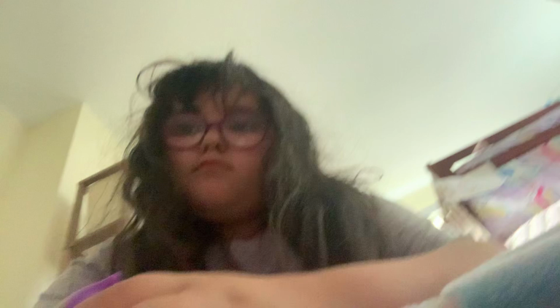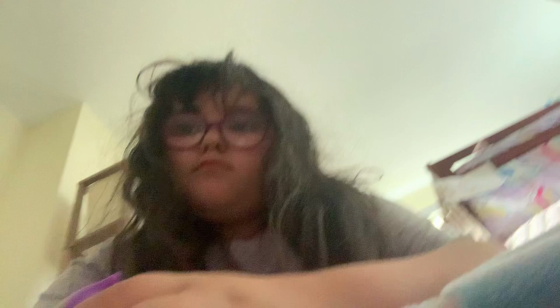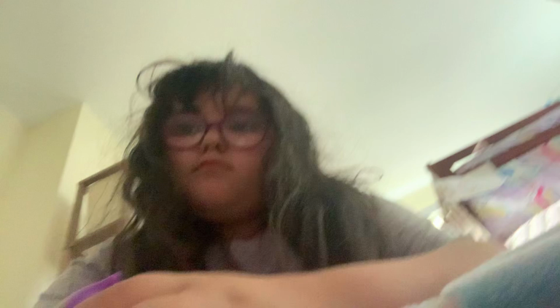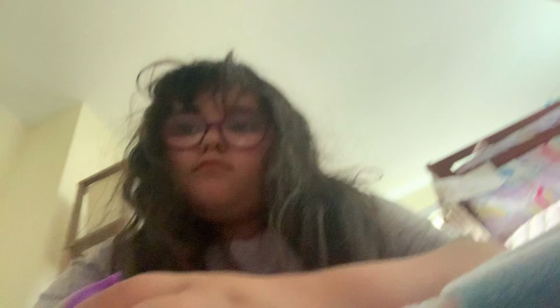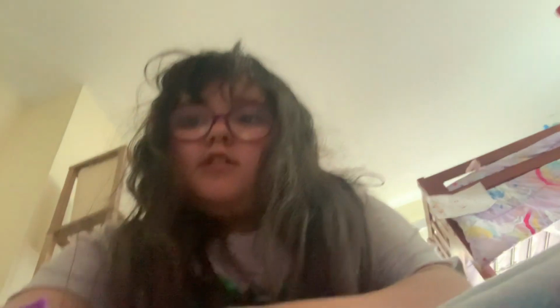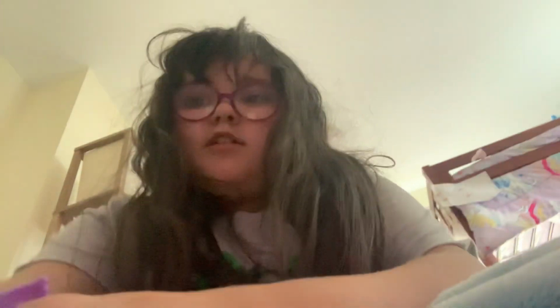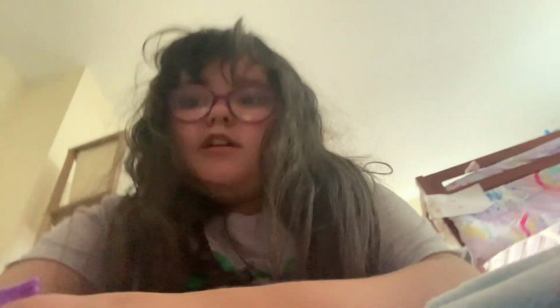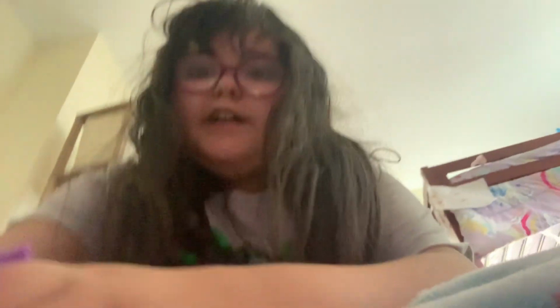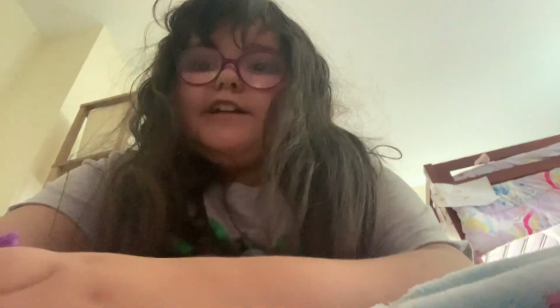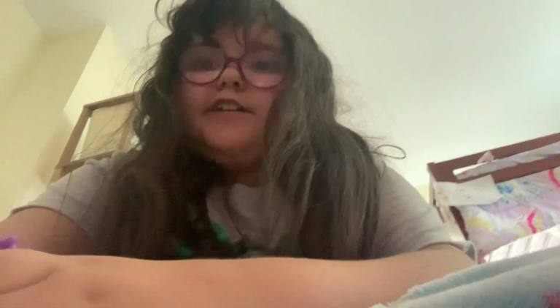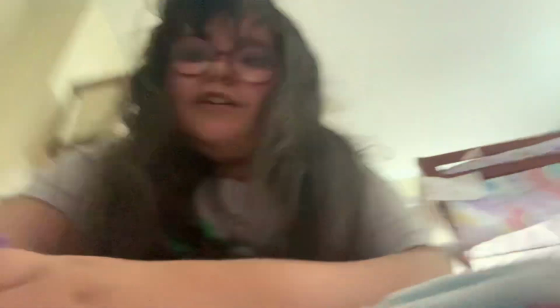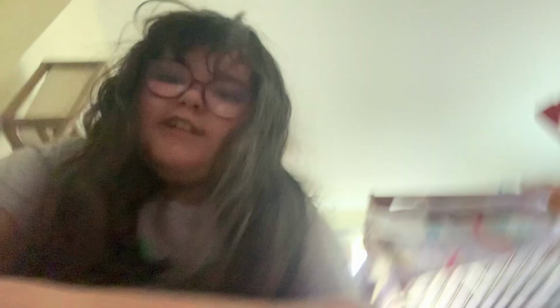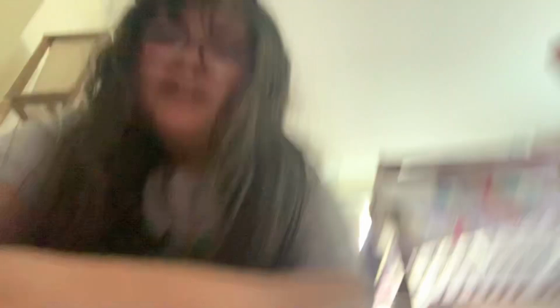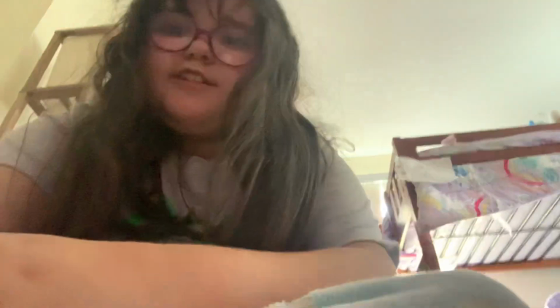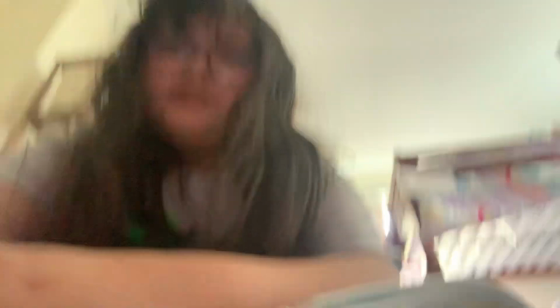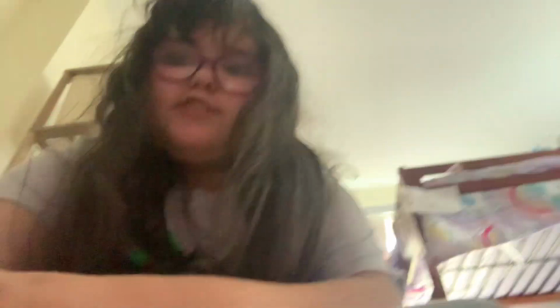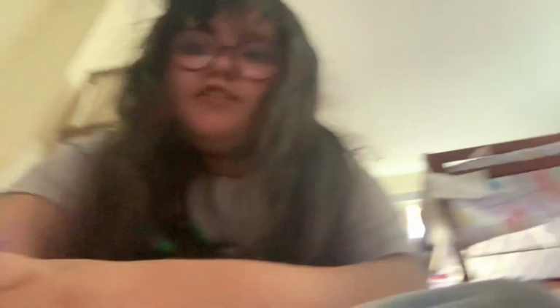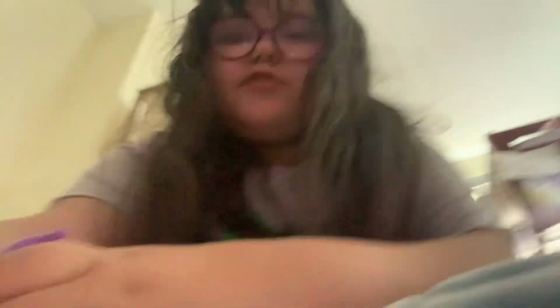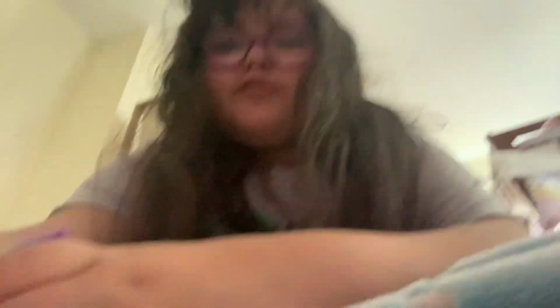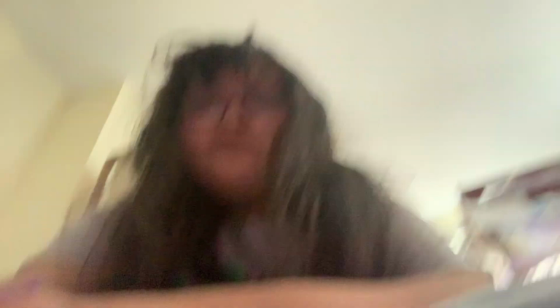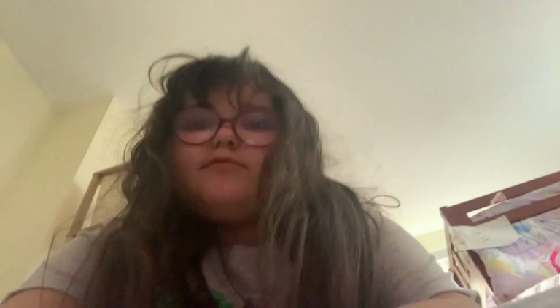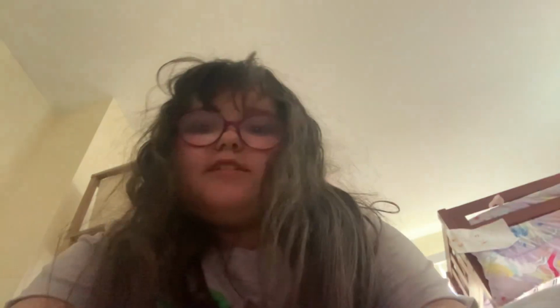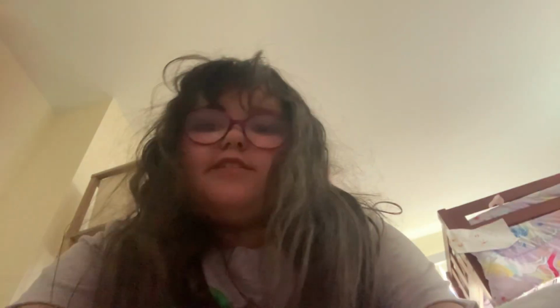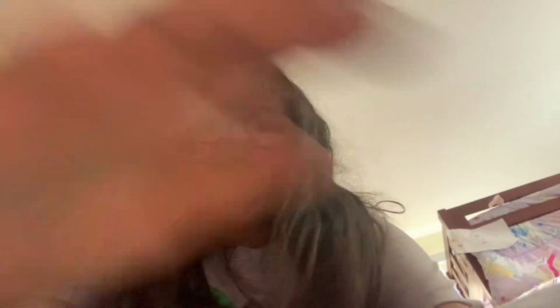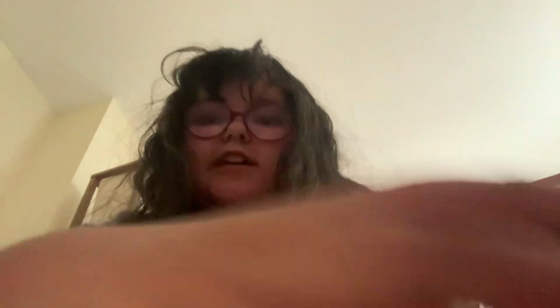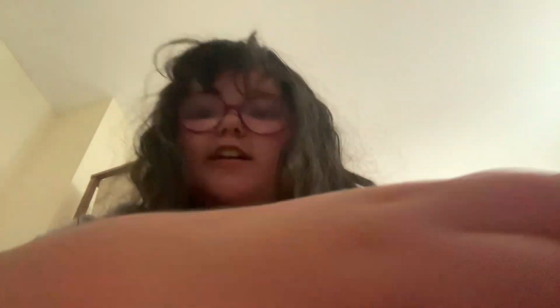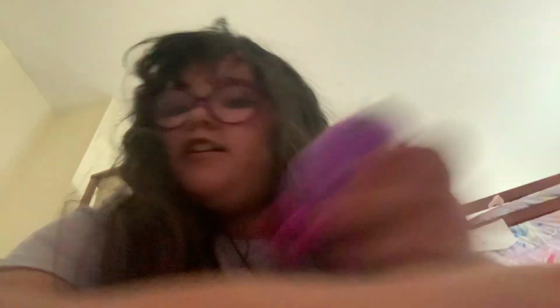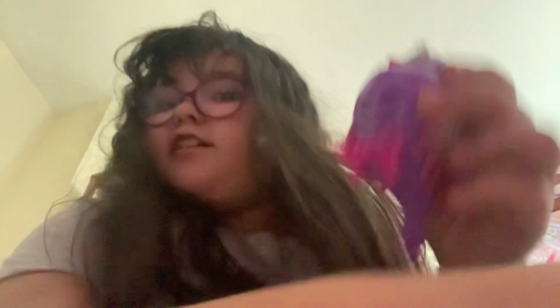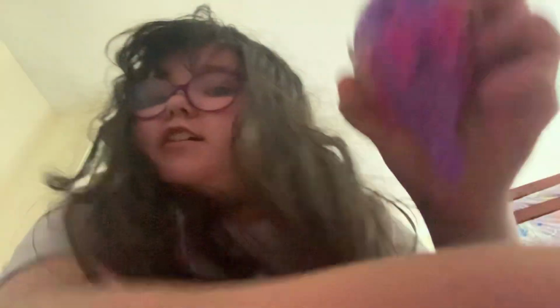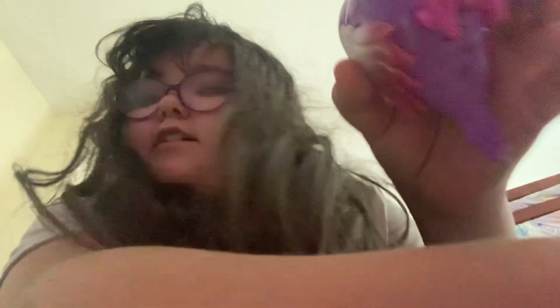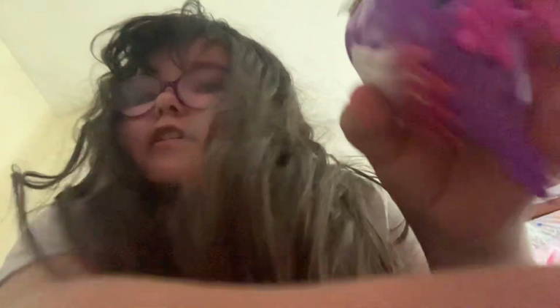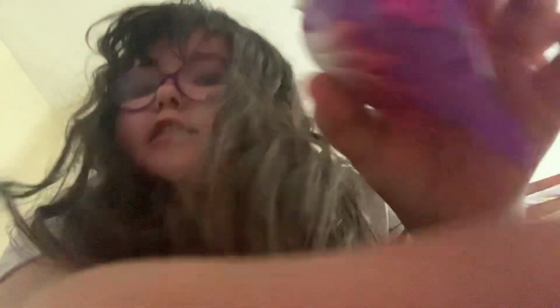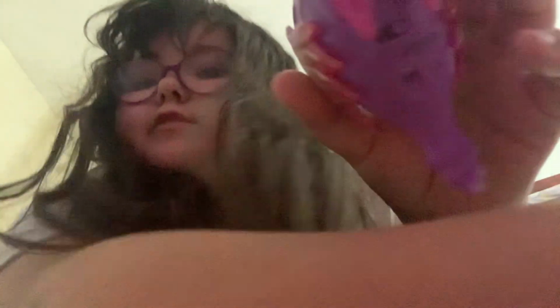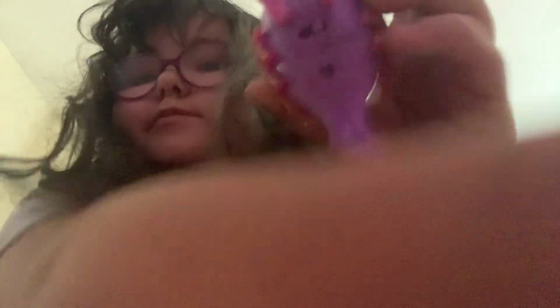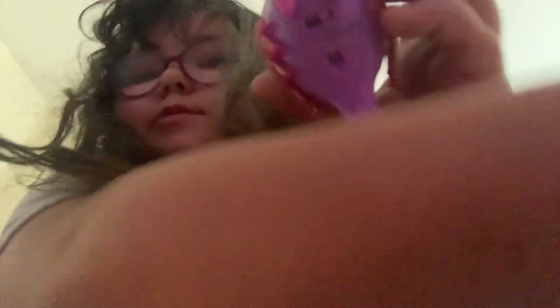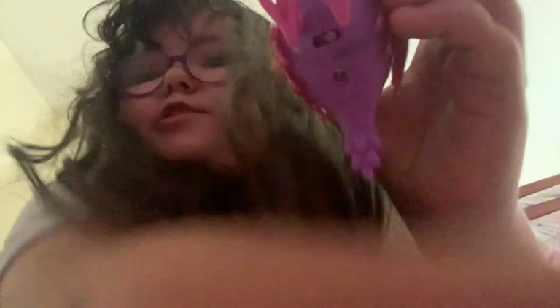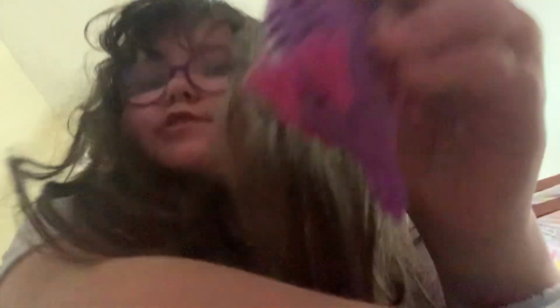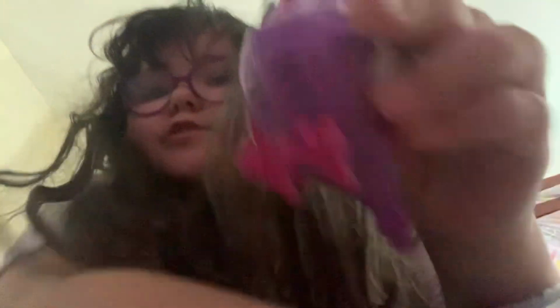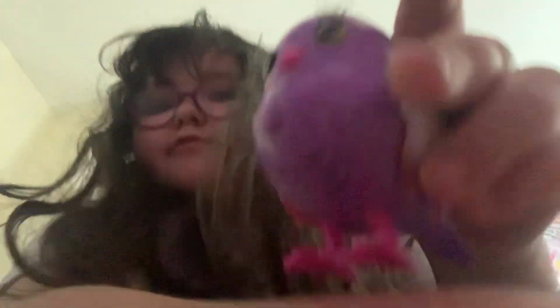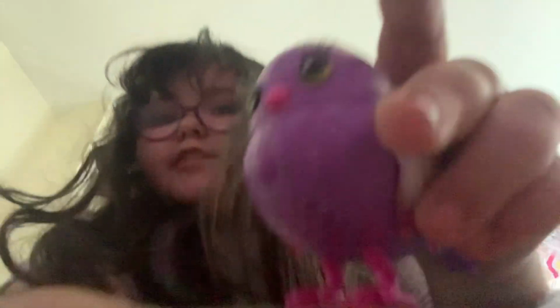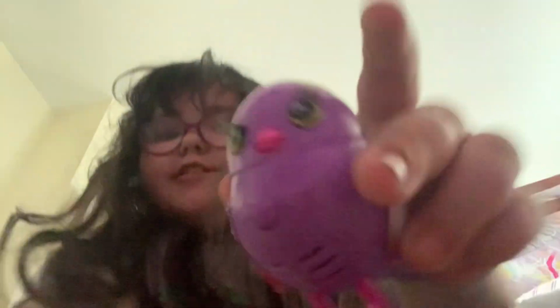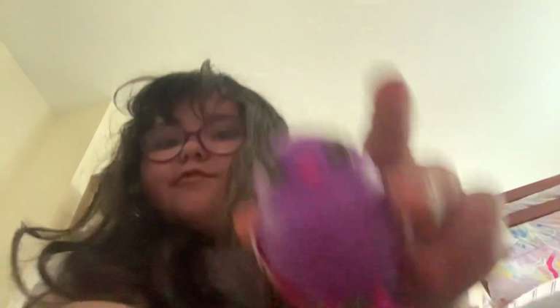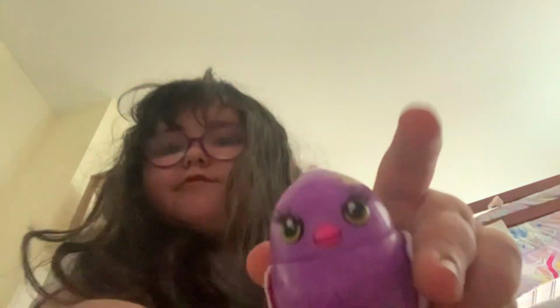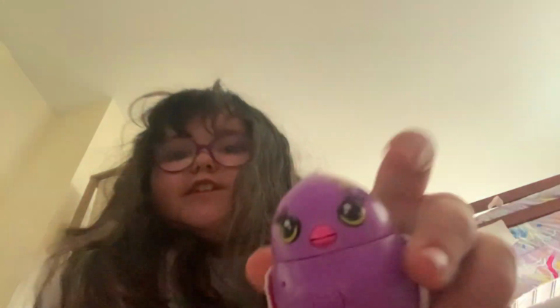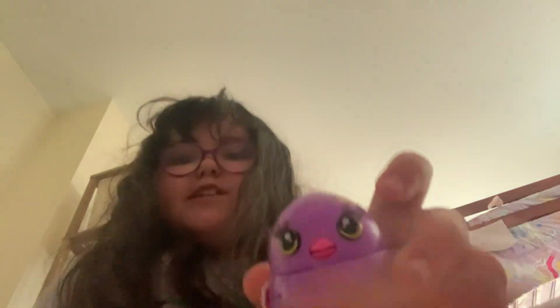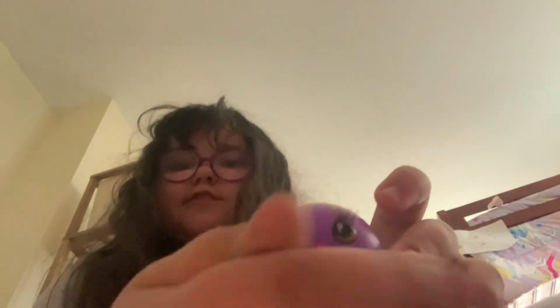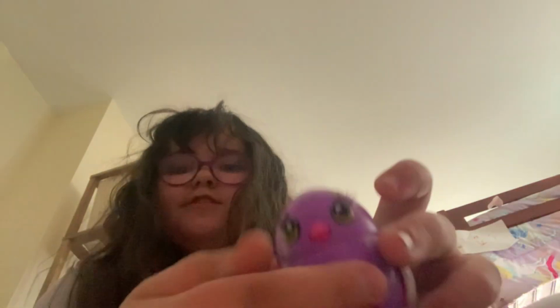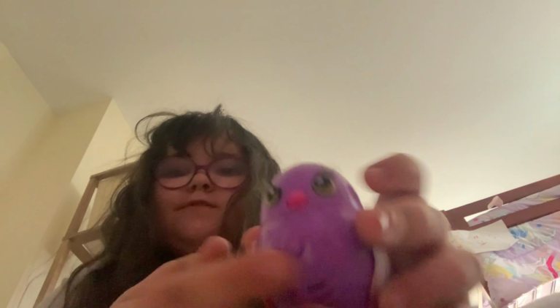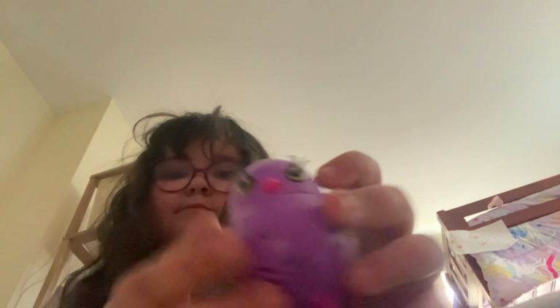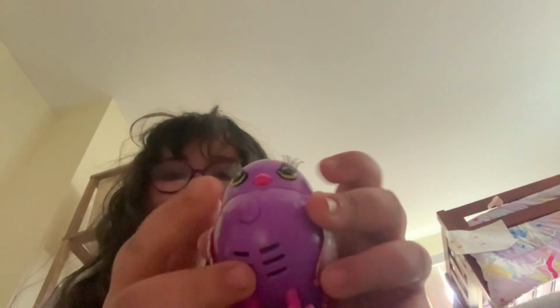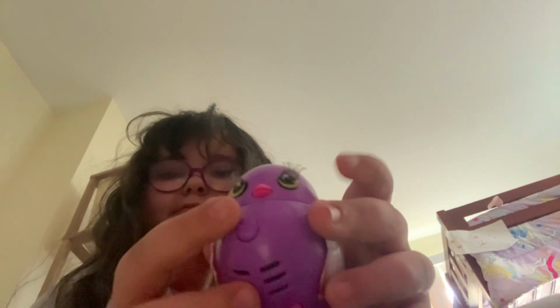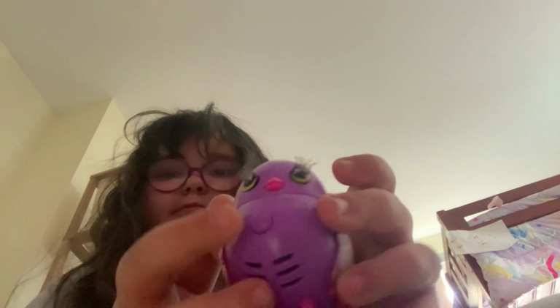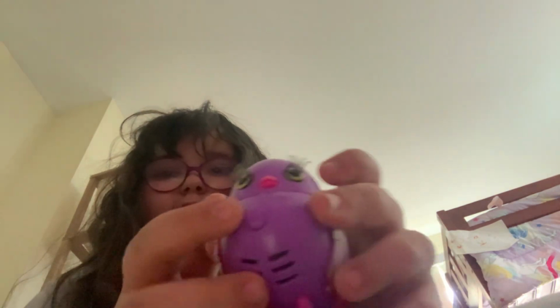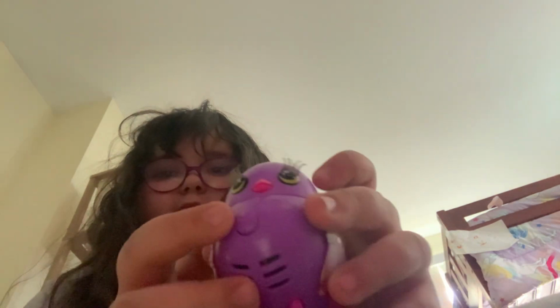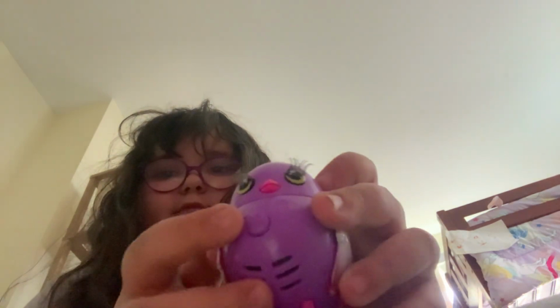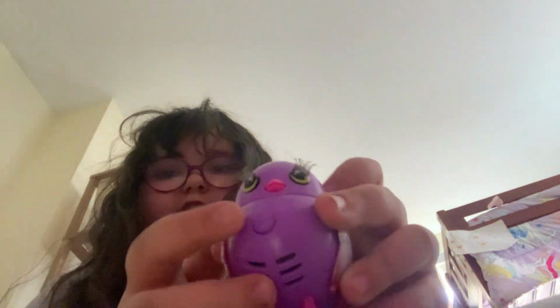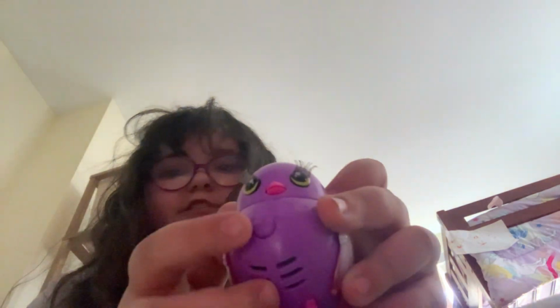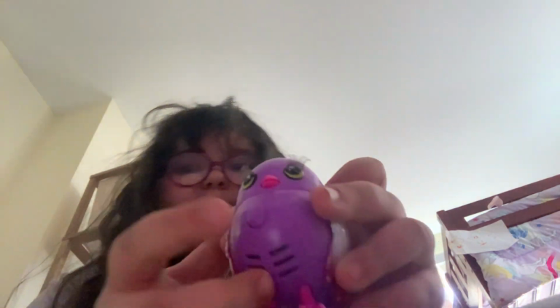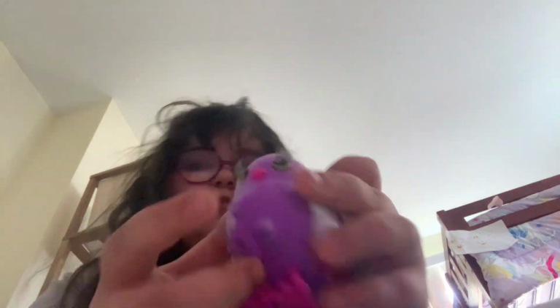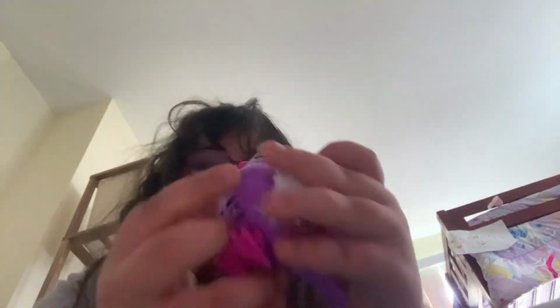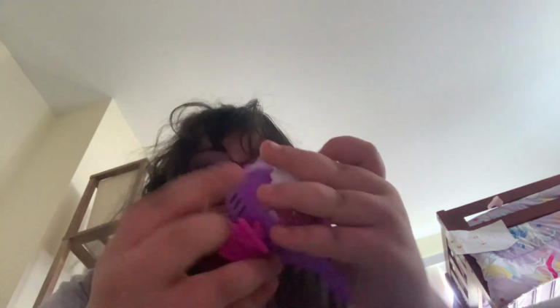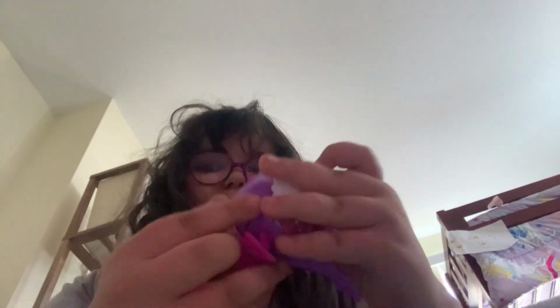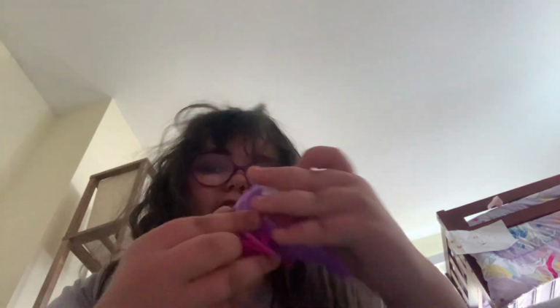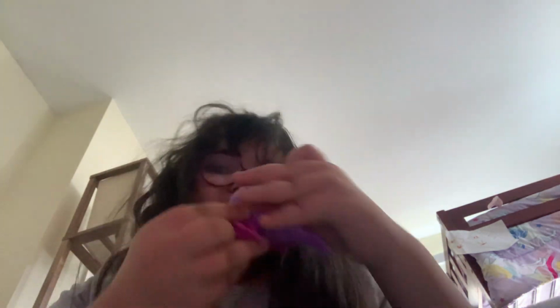Hi guys, so today I'll be showing you this. It's a bloody look.